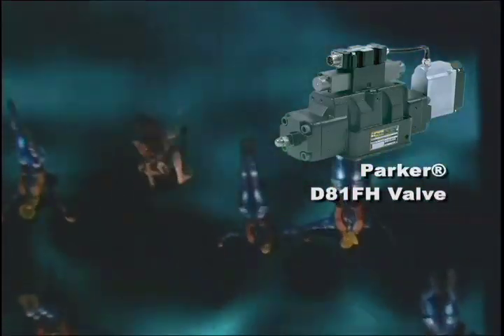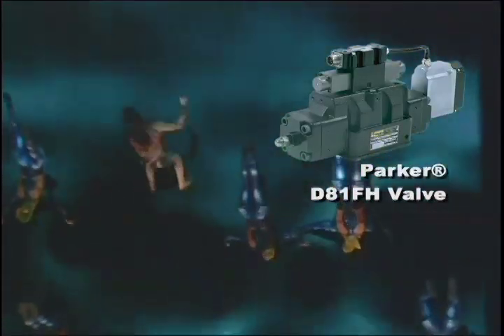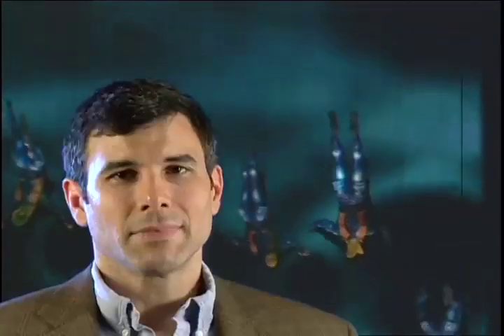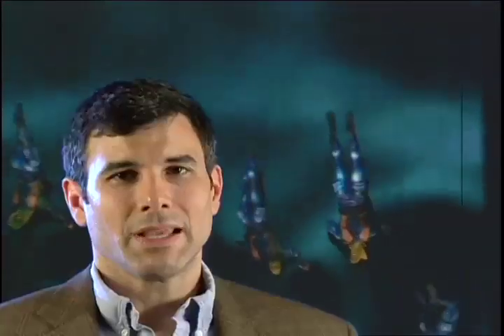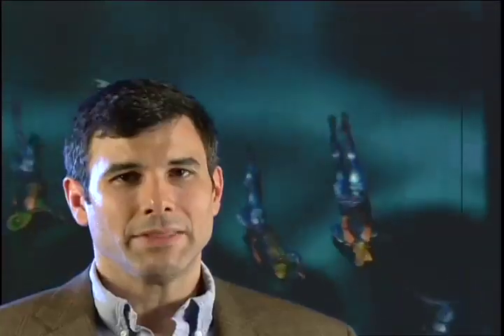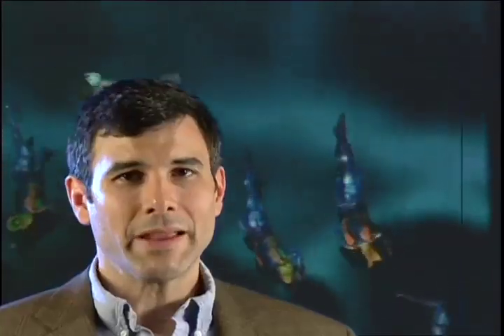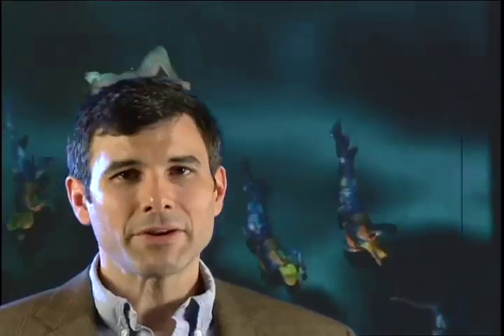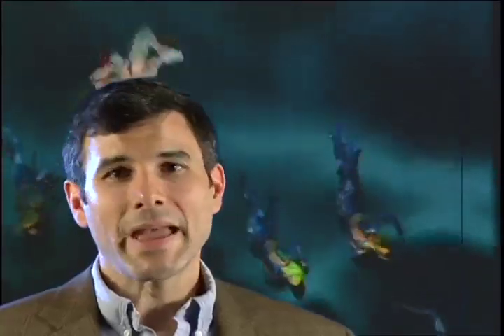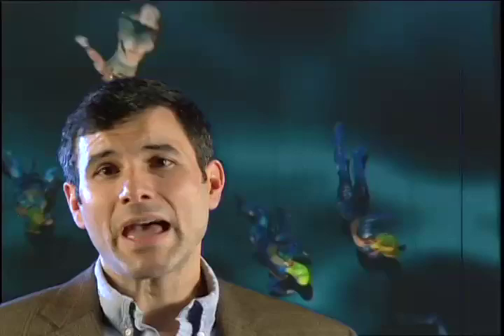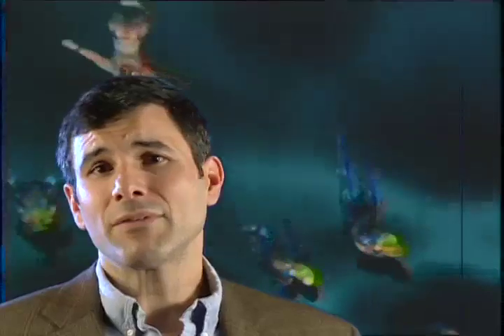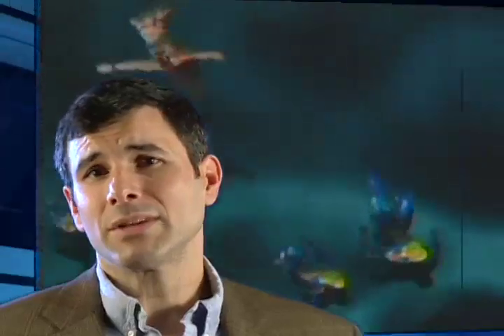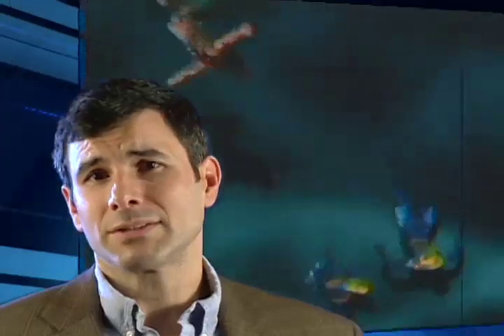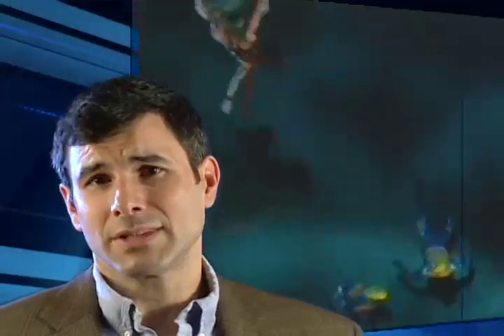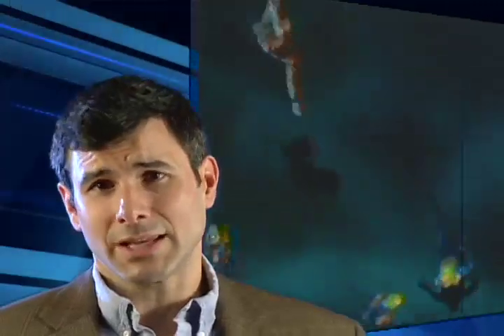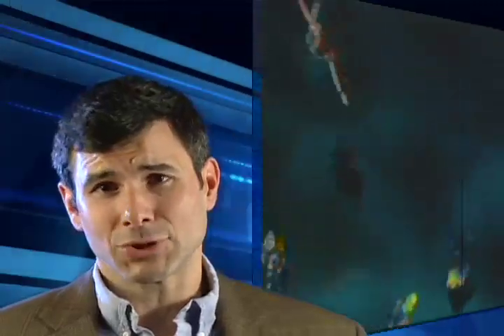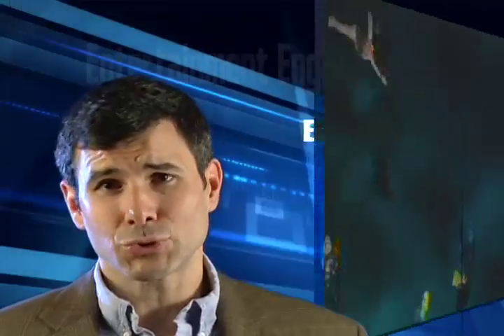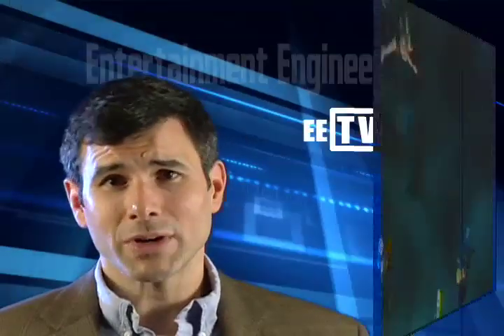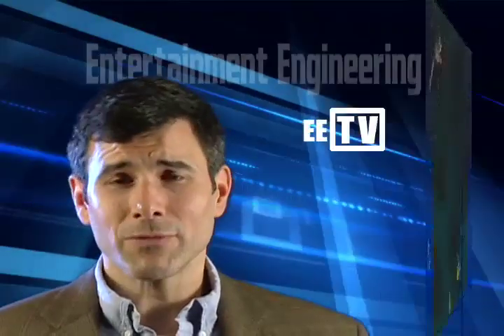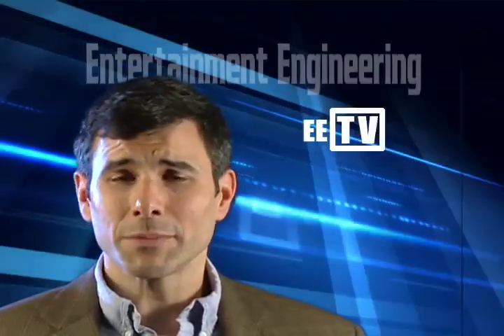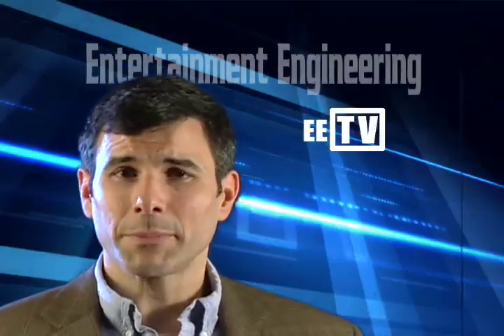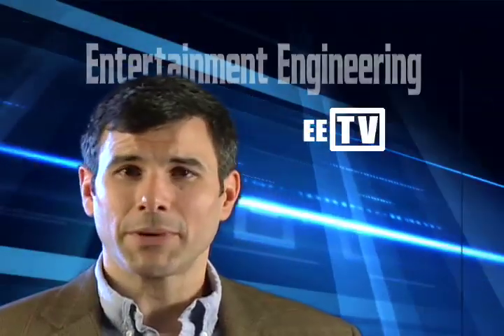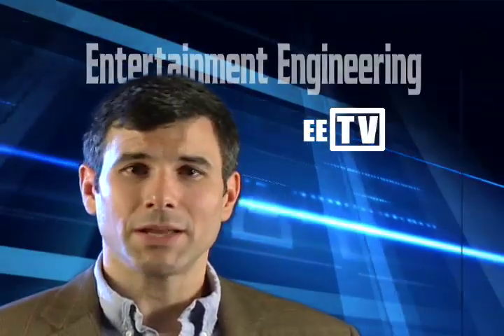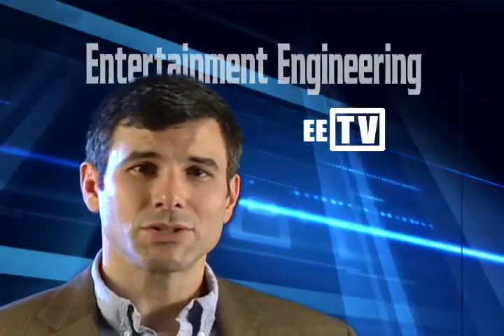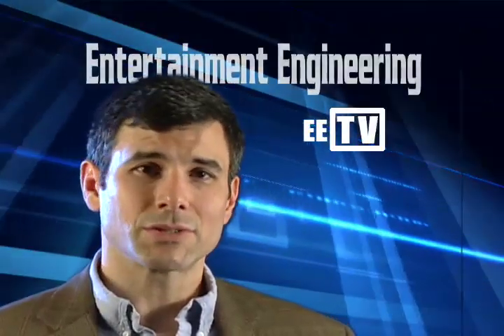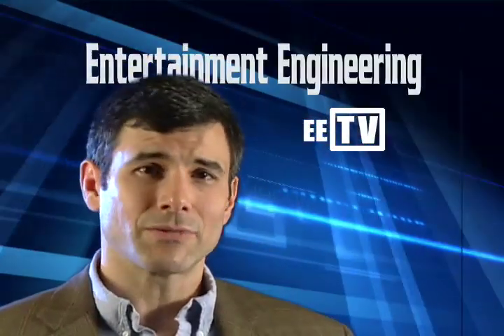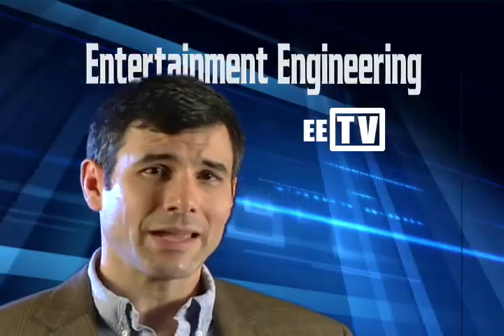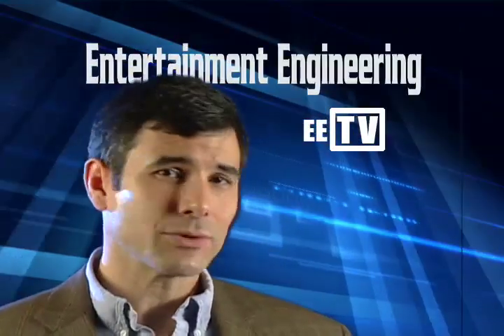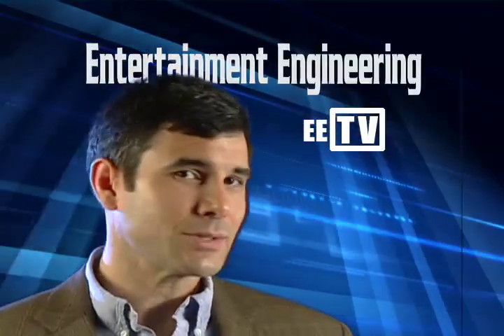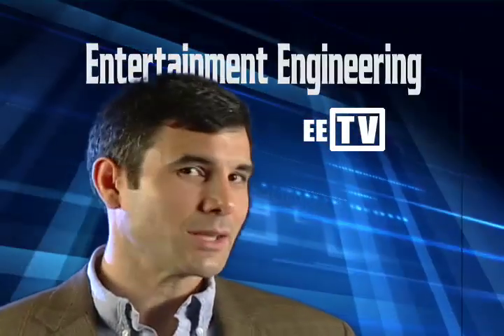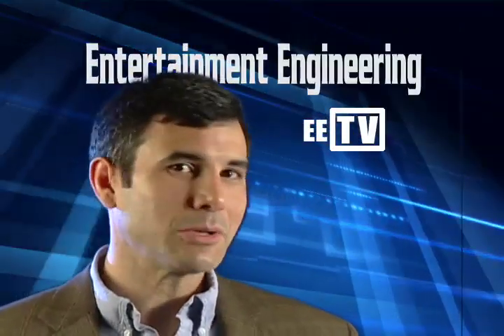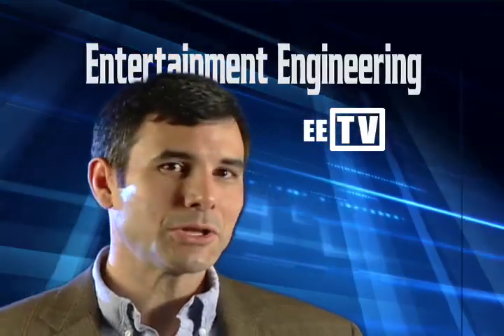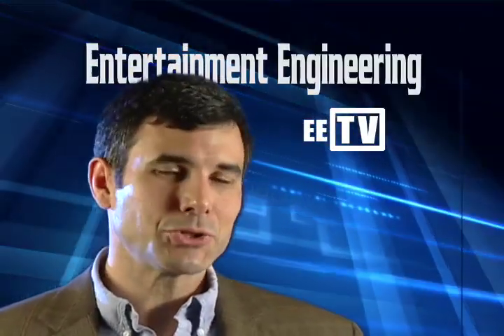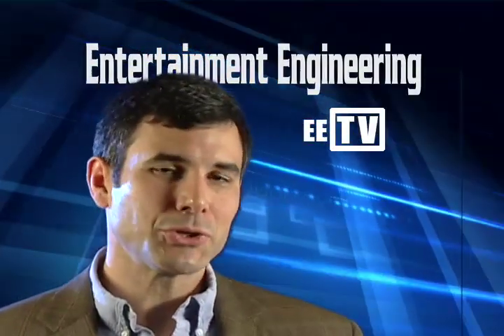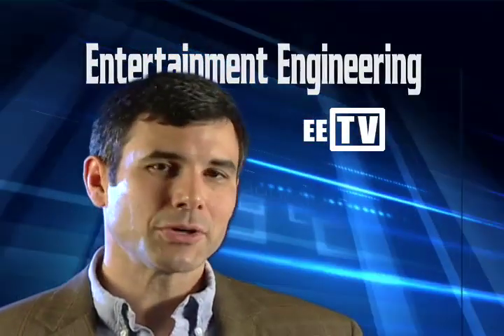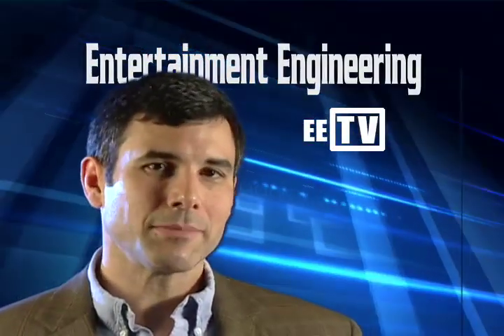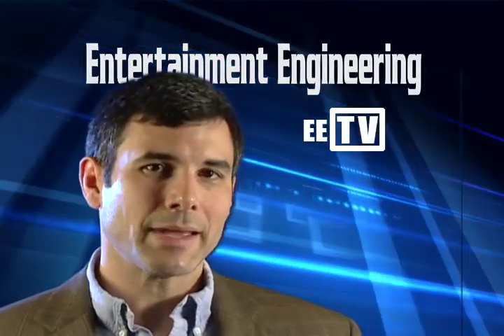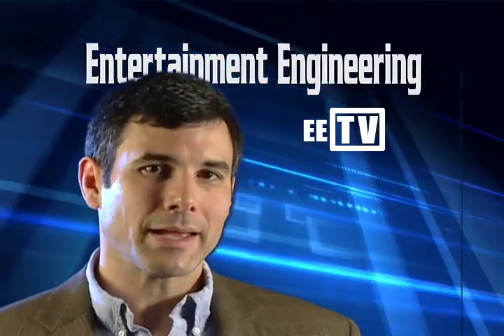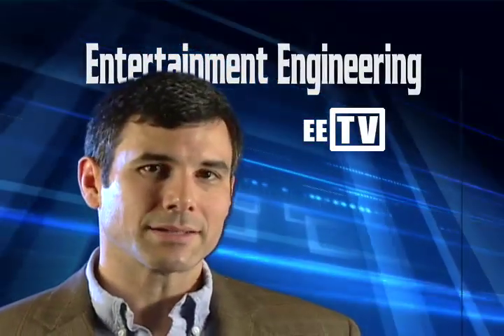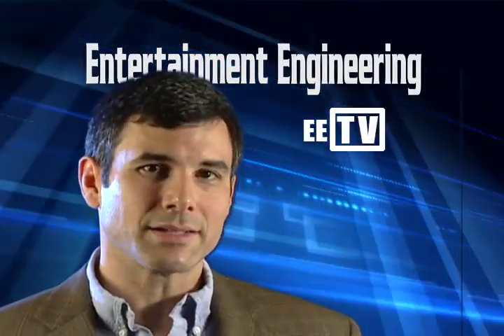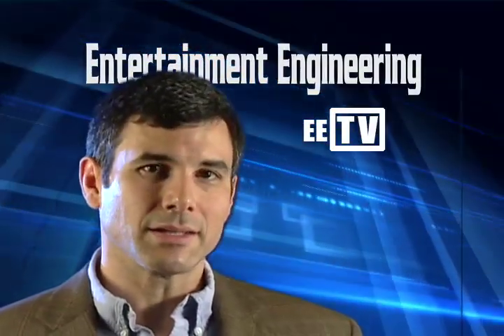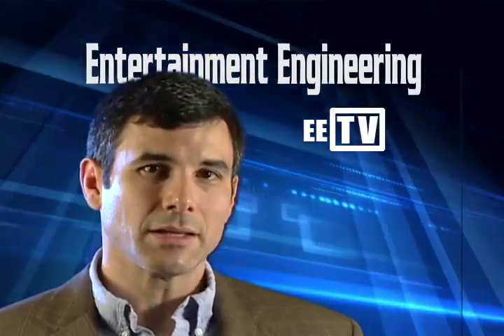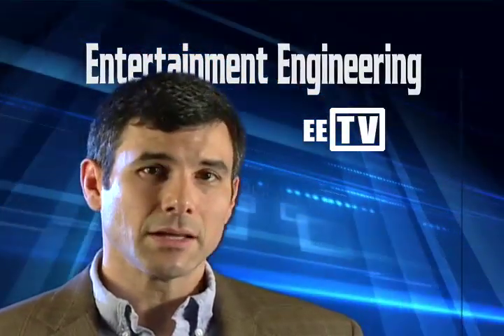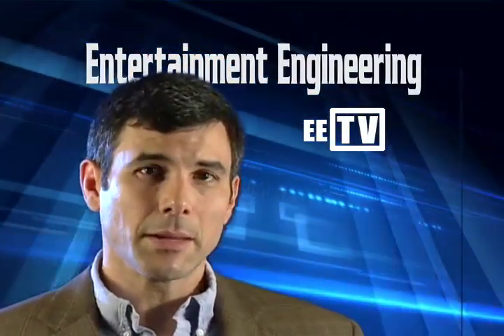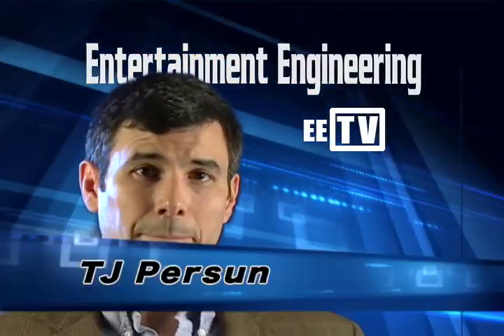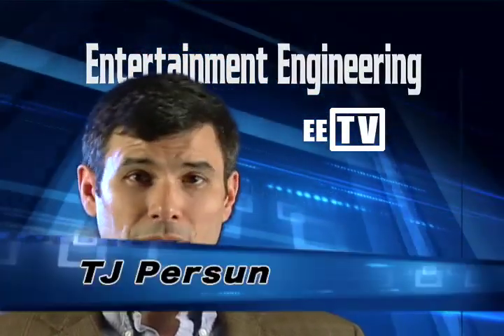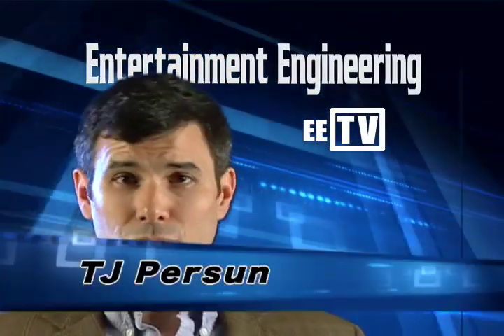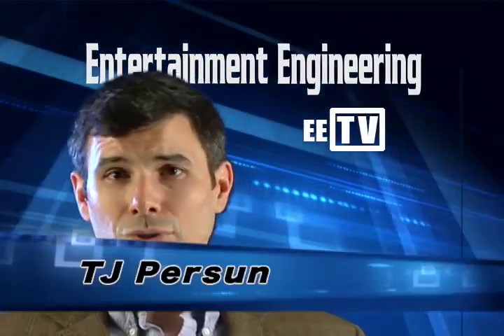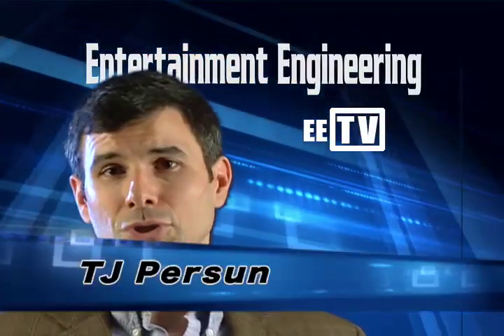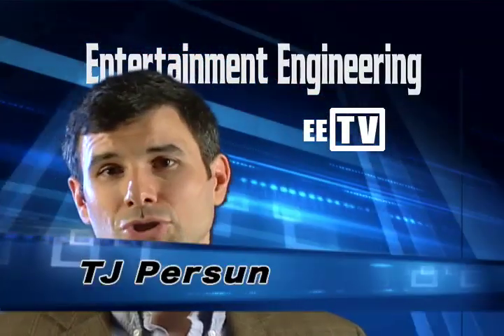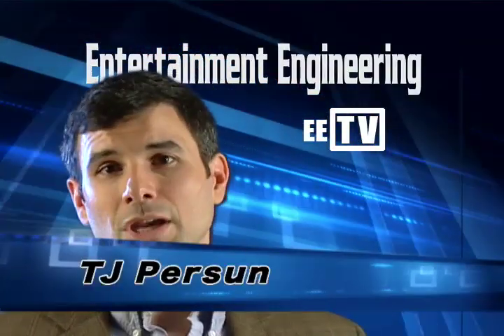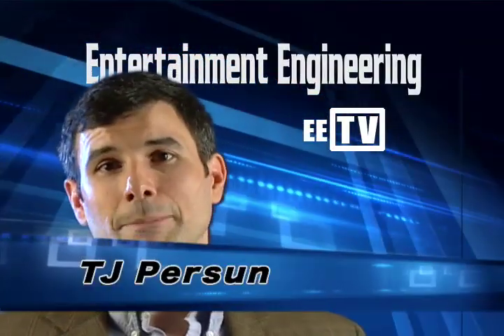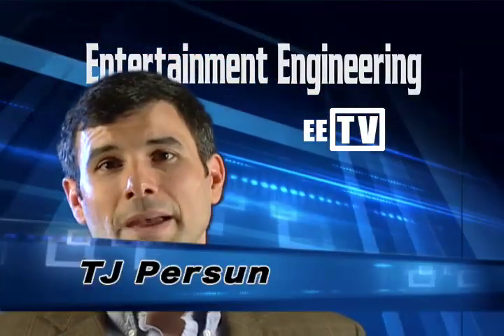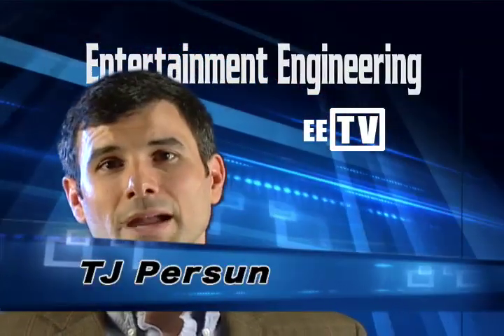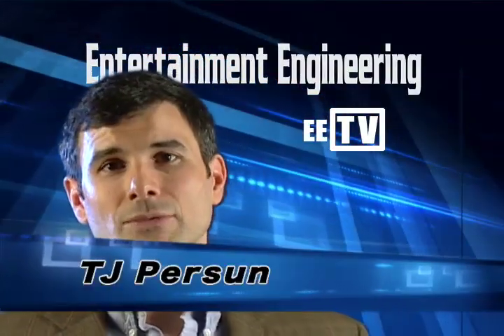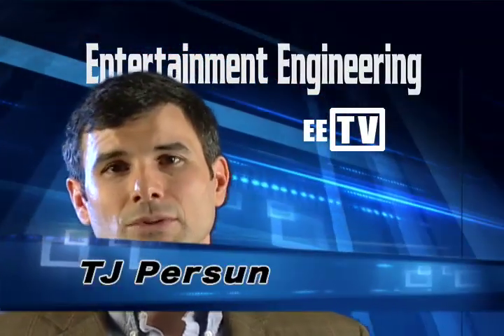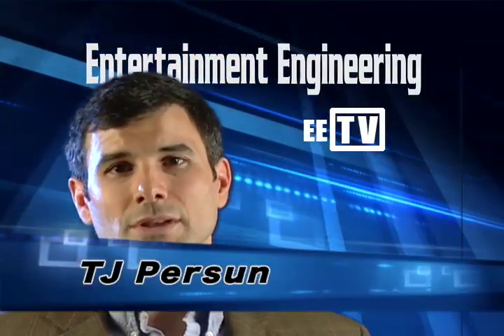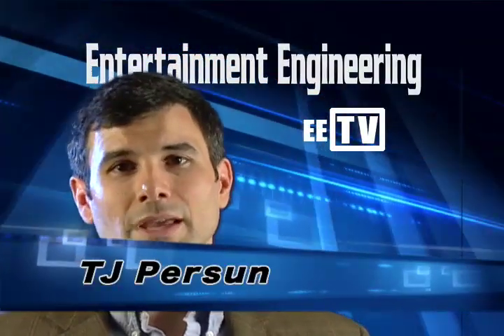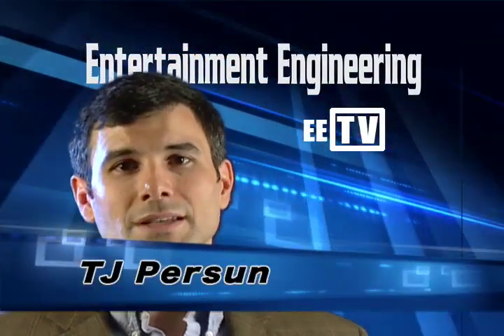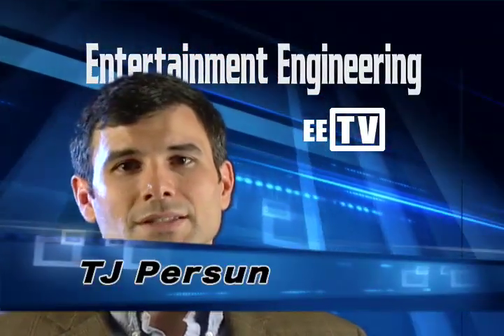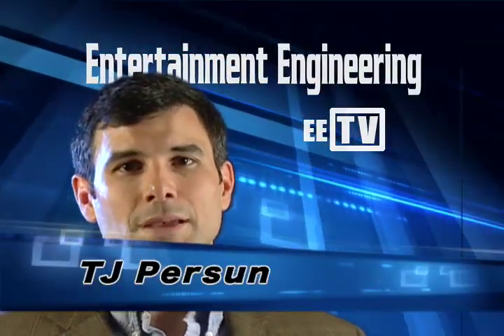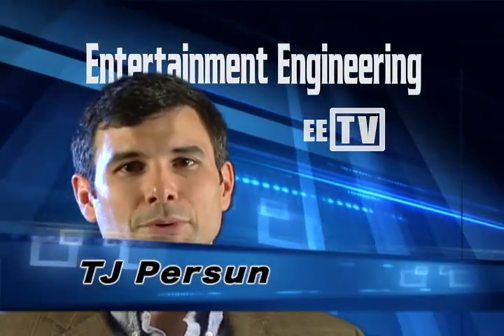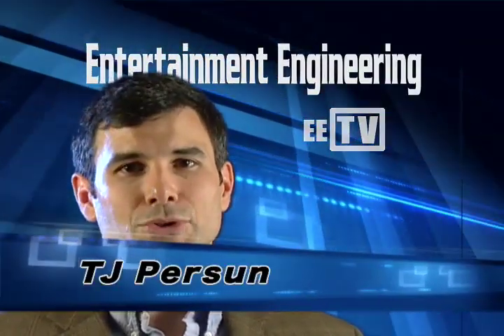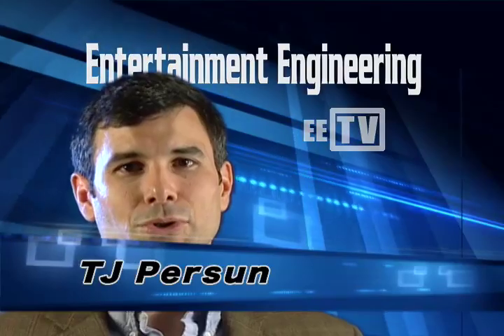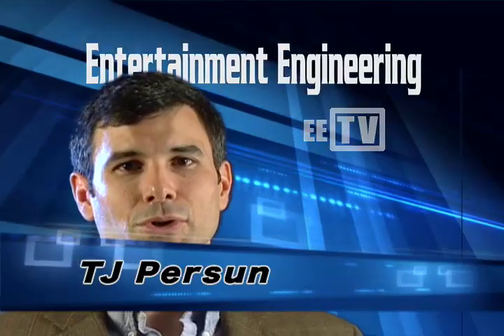And there you have it, taken straight from the pages of Entertainment Engineering magazine. Be sure to check back for the next episode.